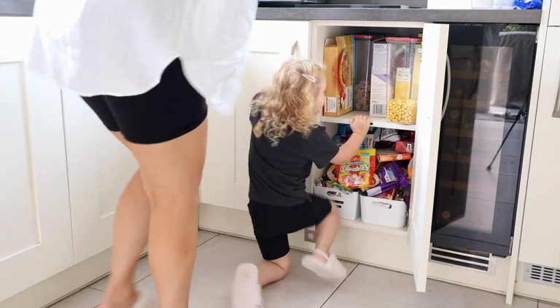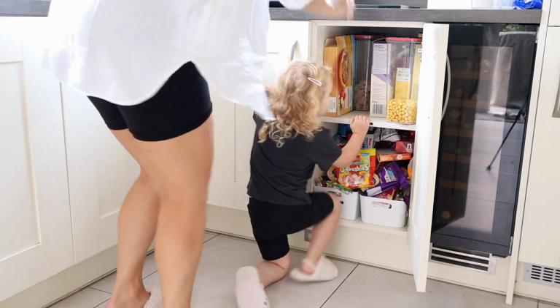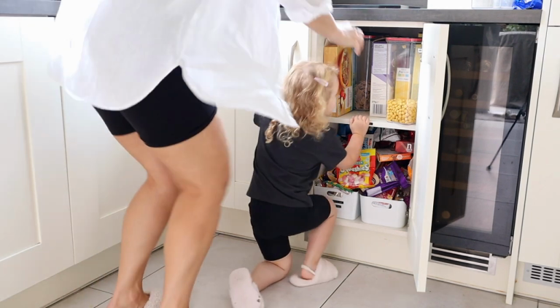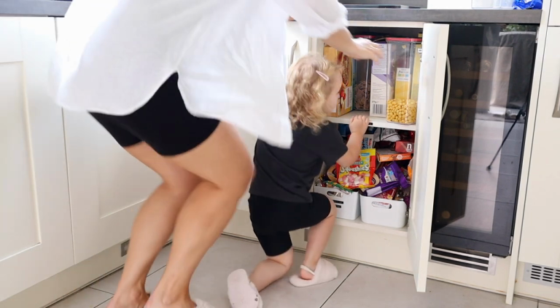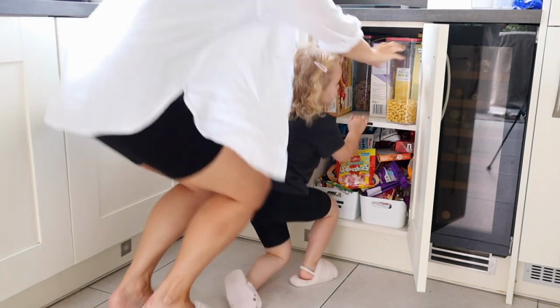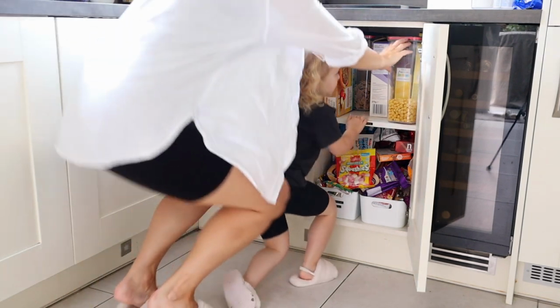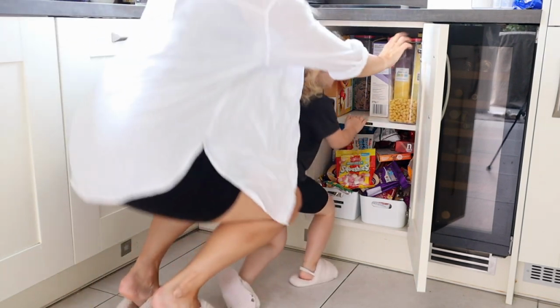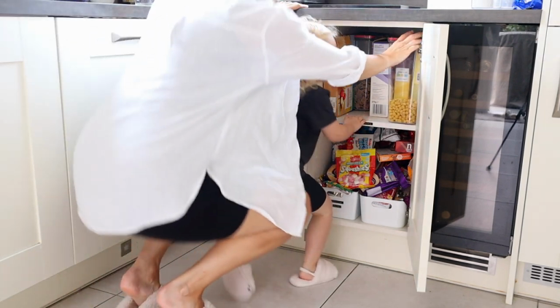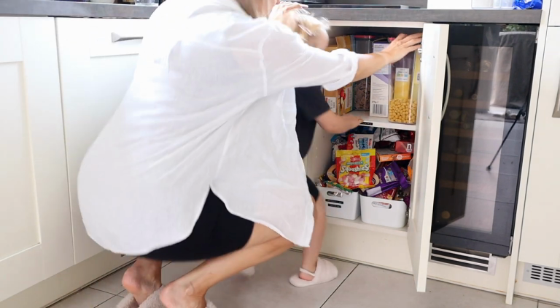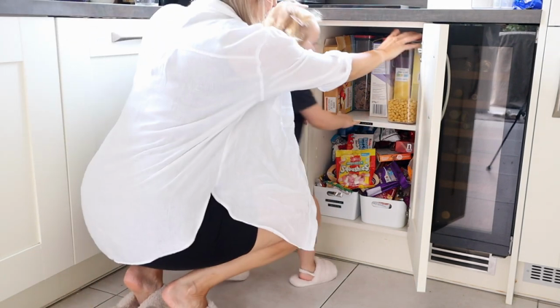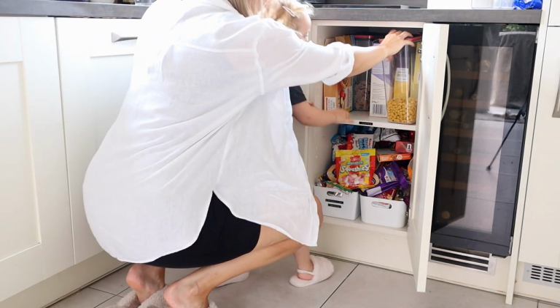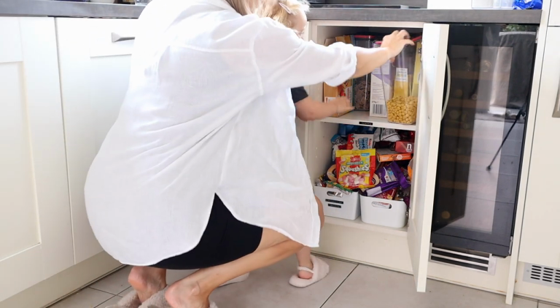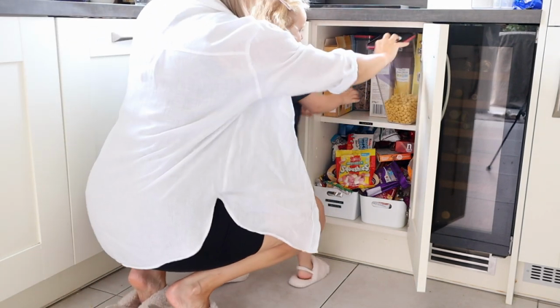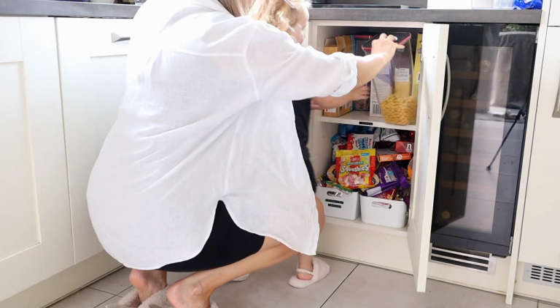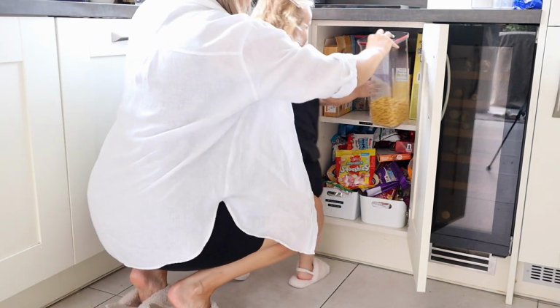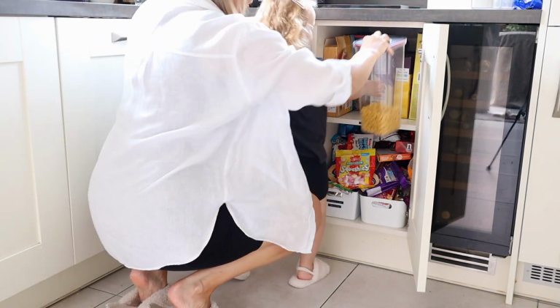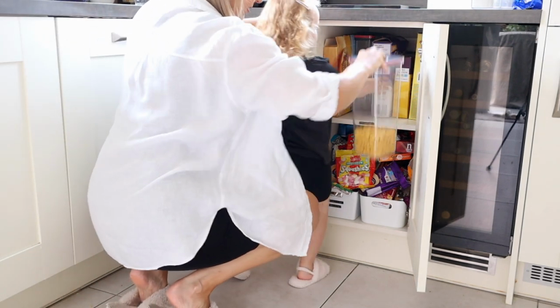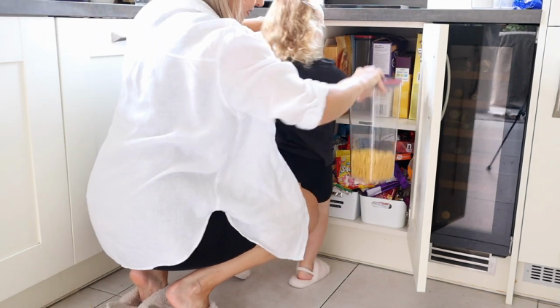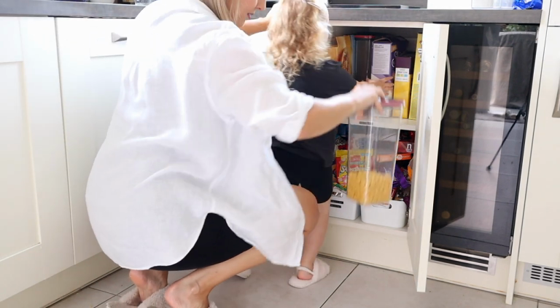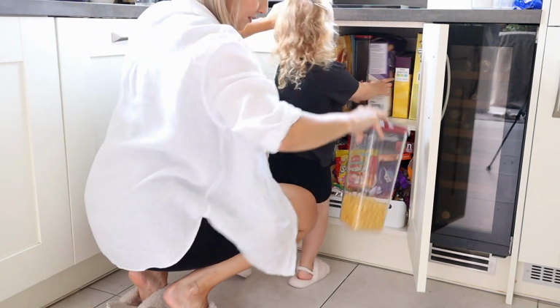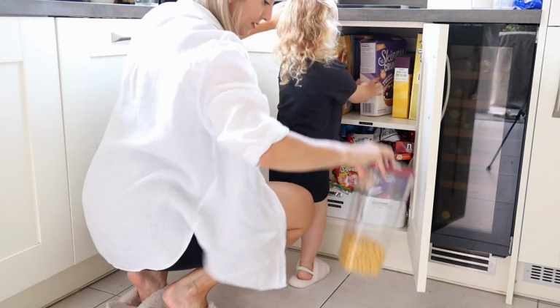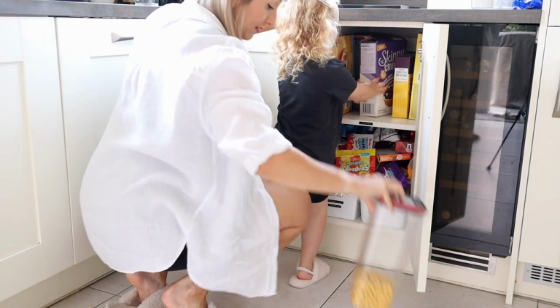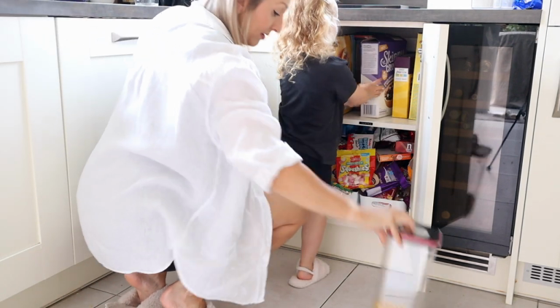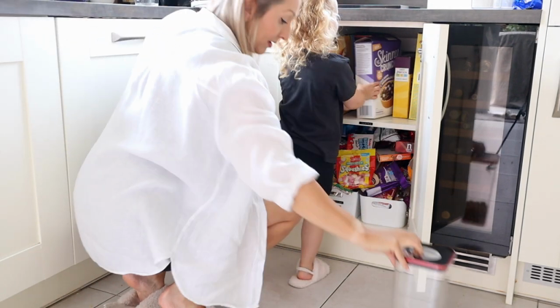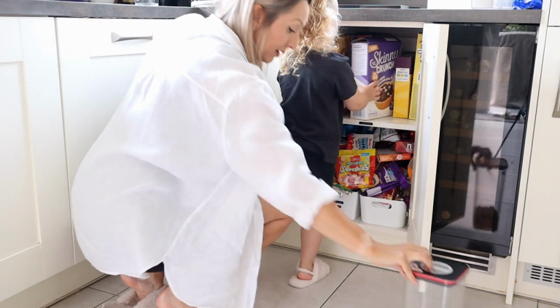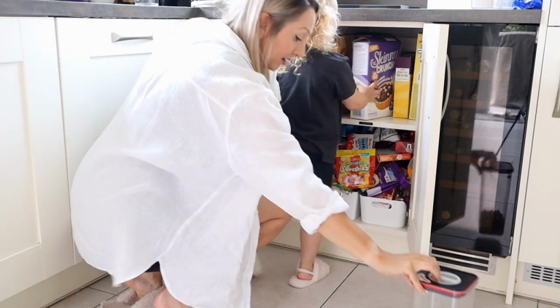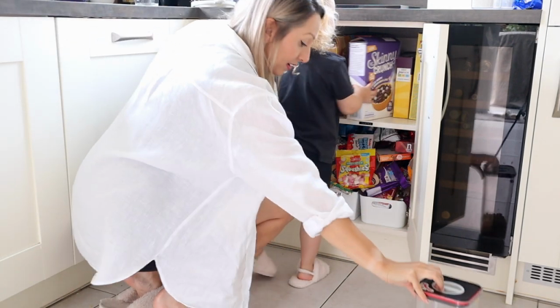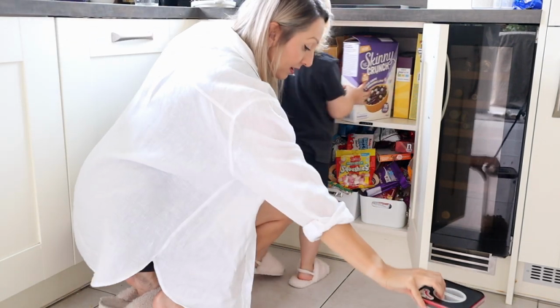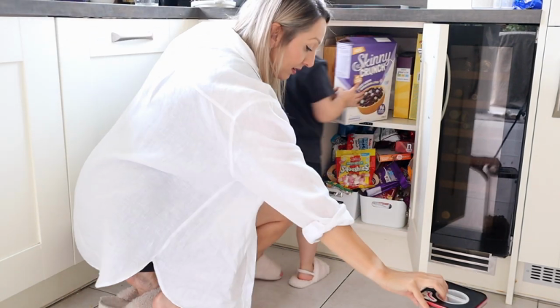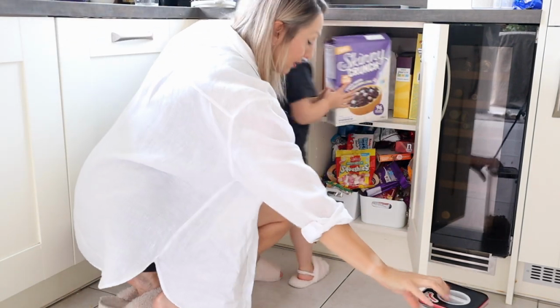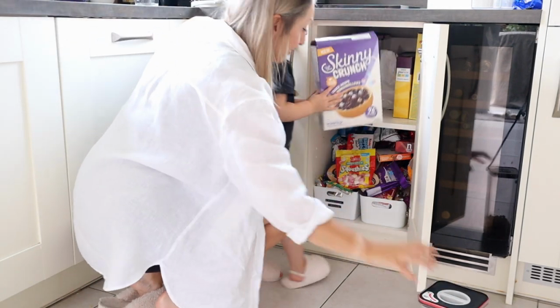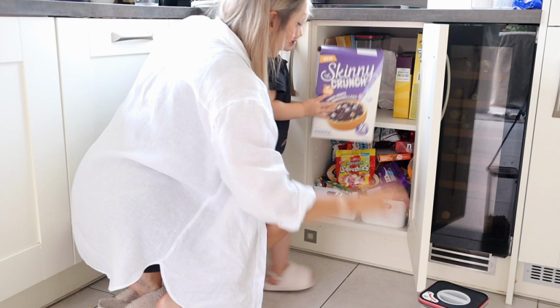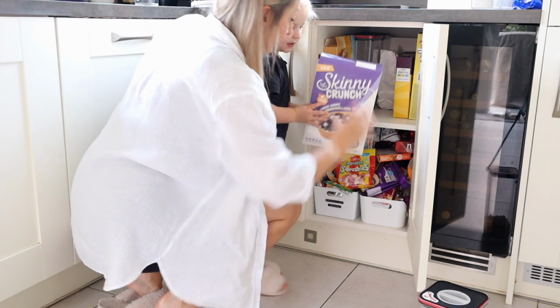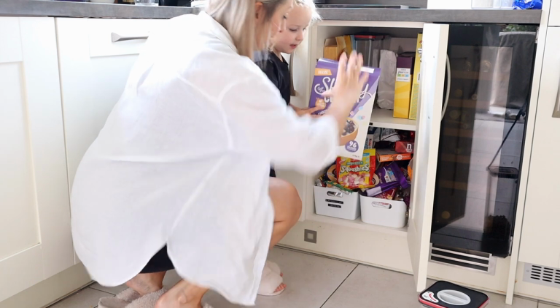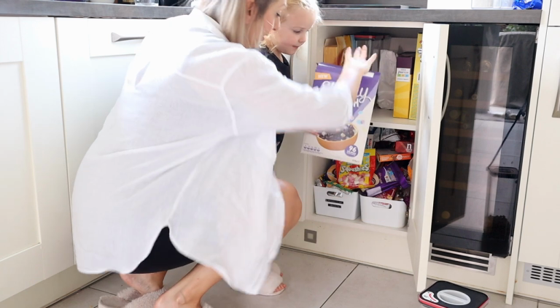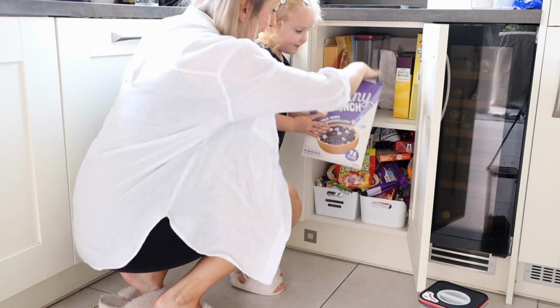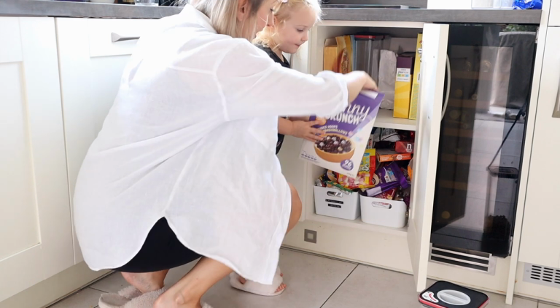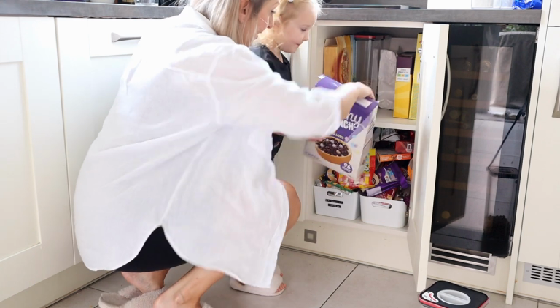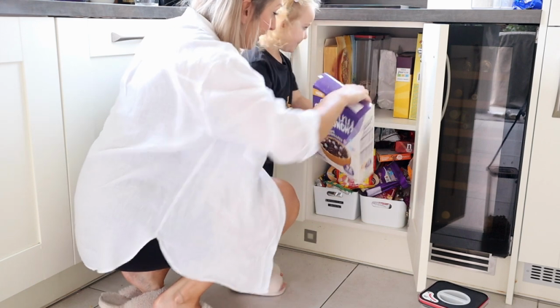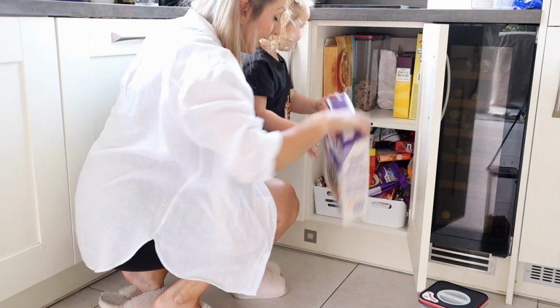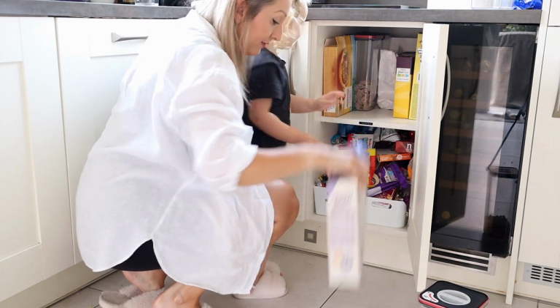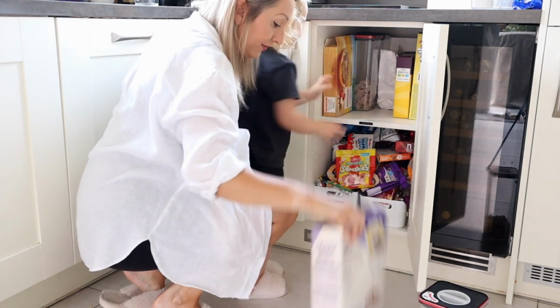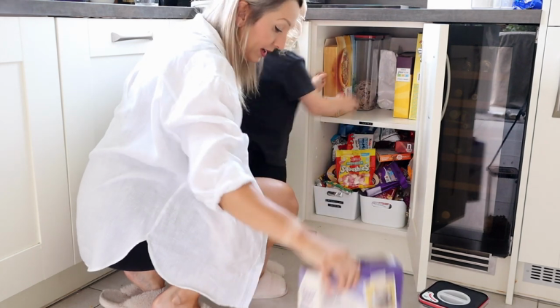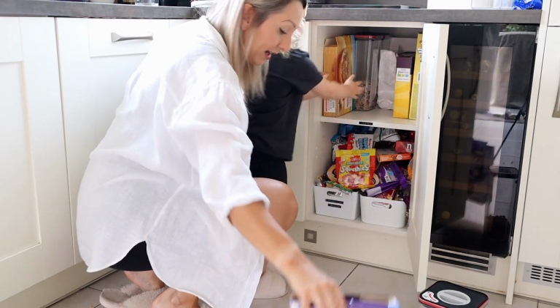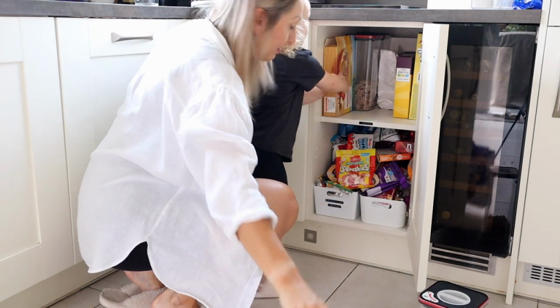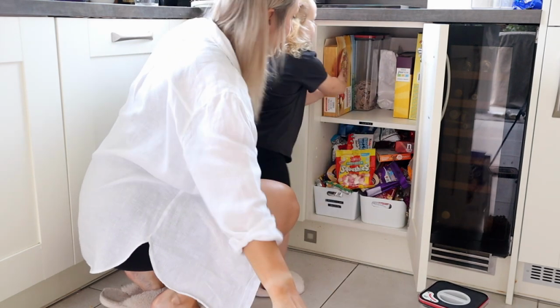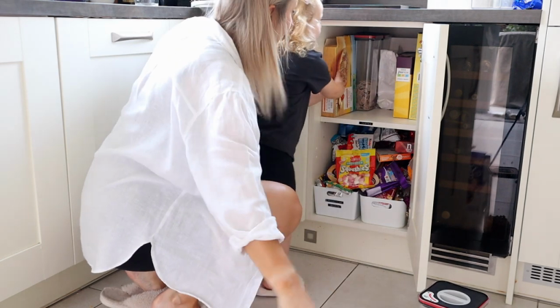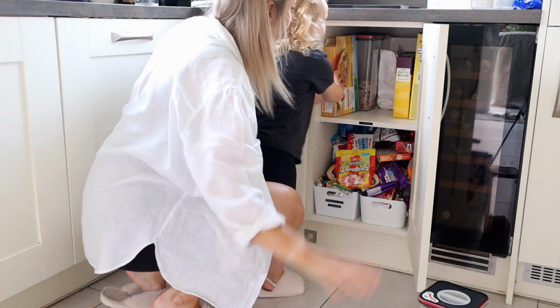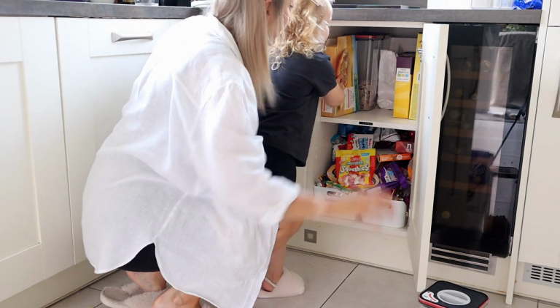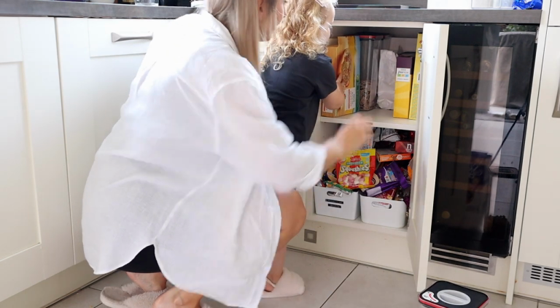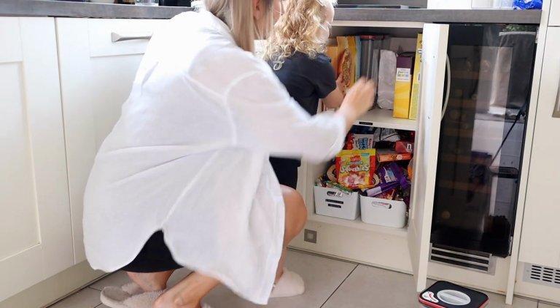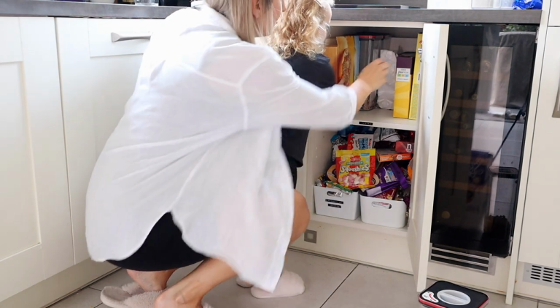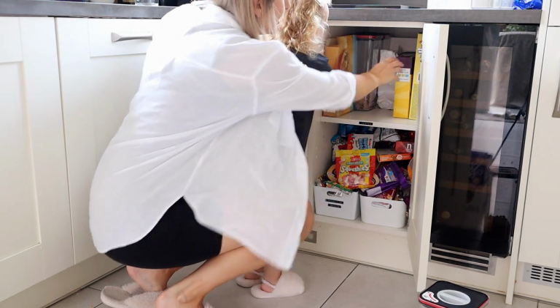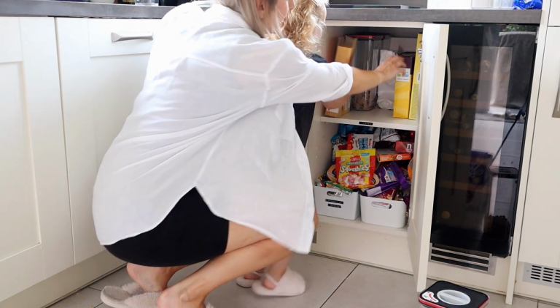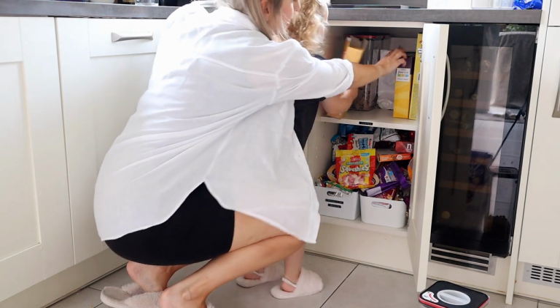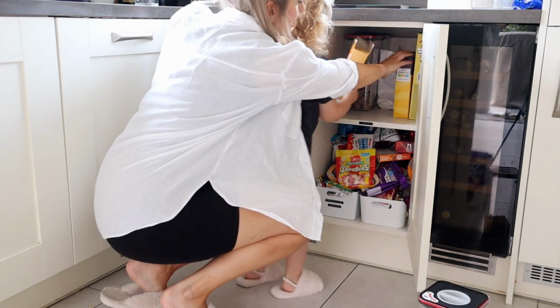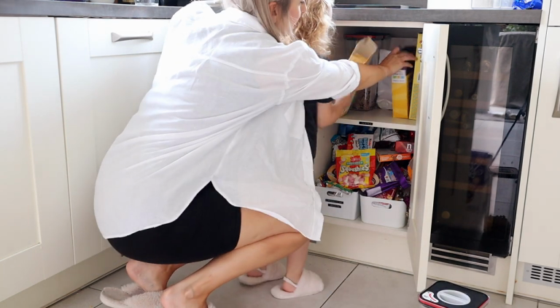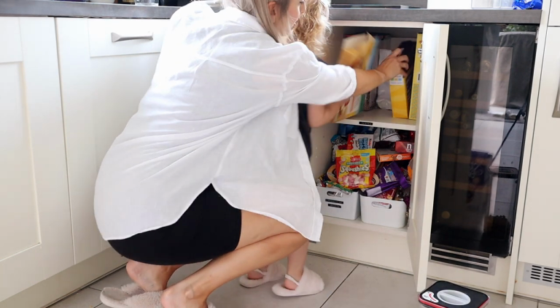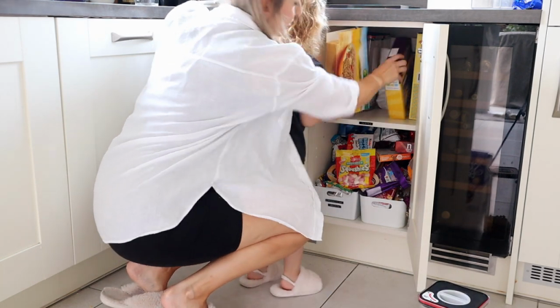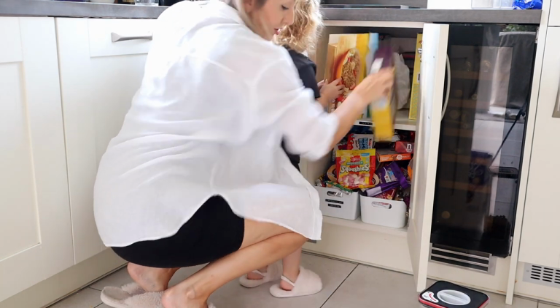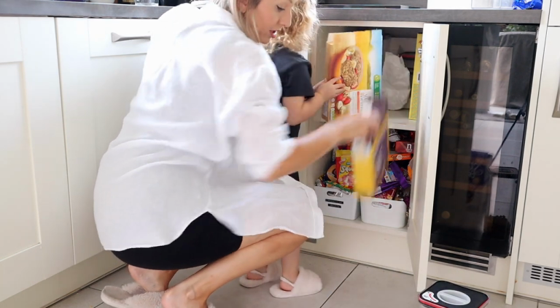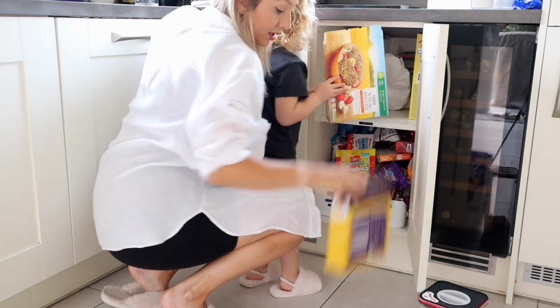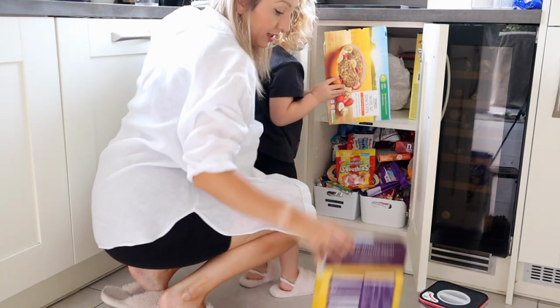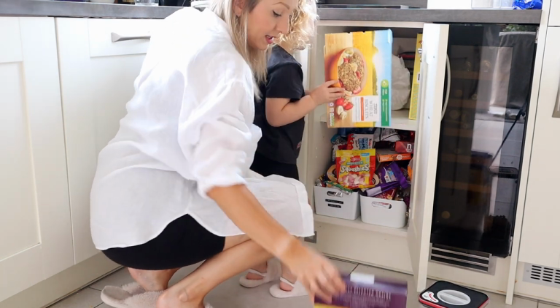Should we get the cereals out first then? Yeah, let's get everything out and then we can give it a really good tidy.